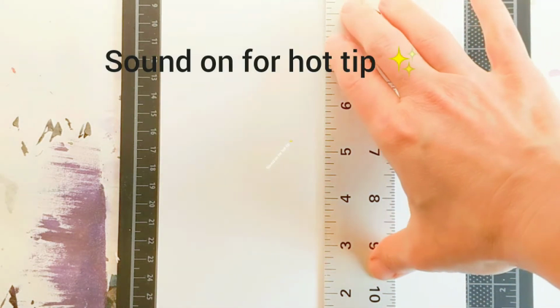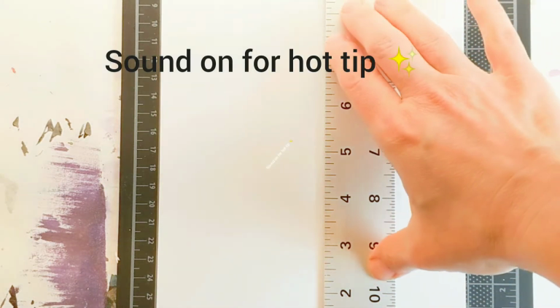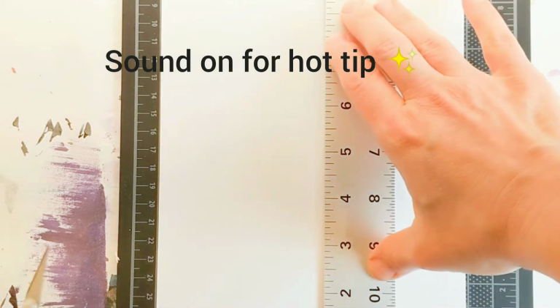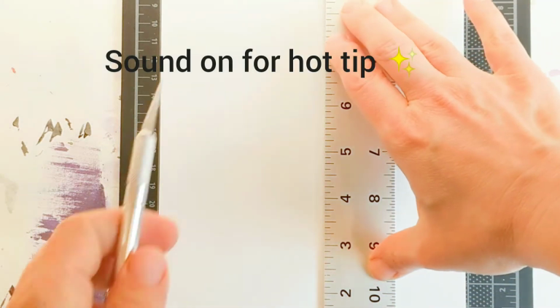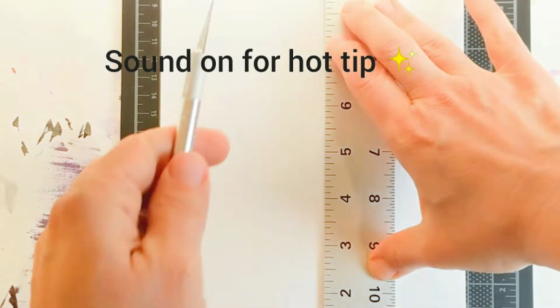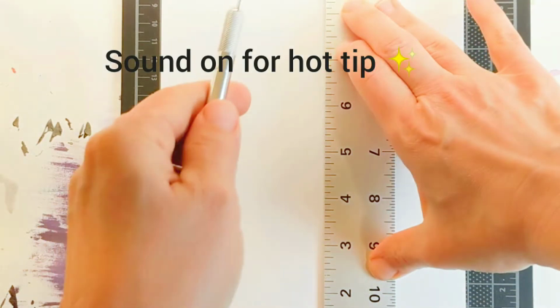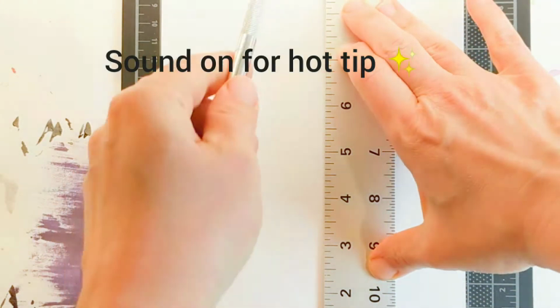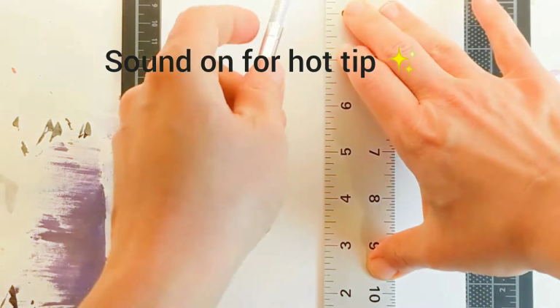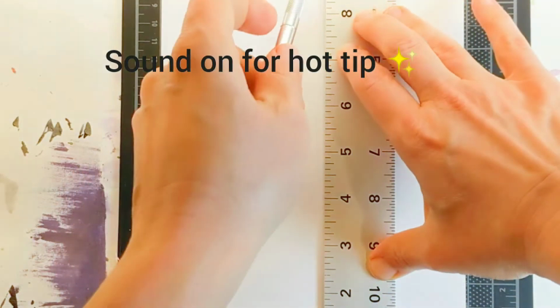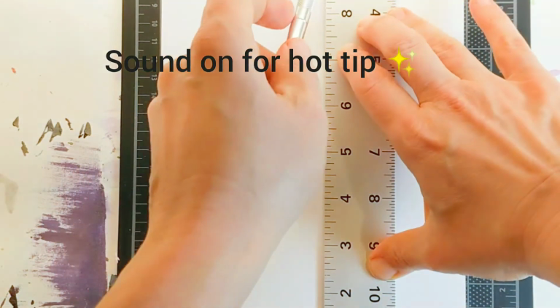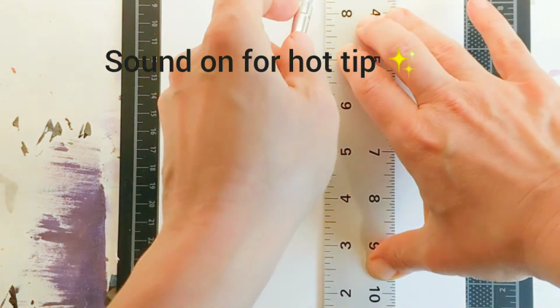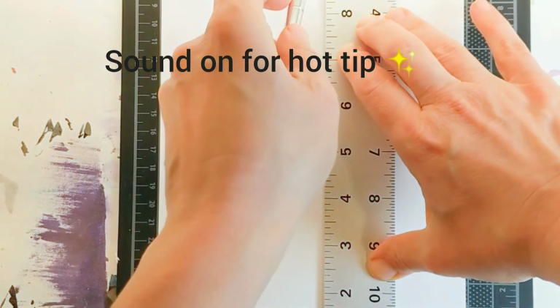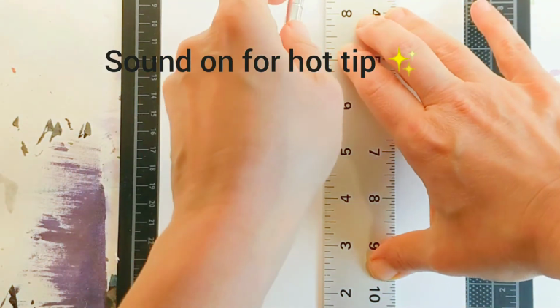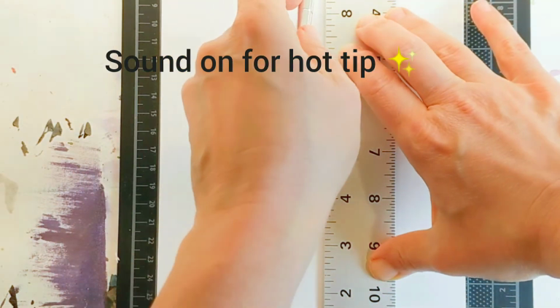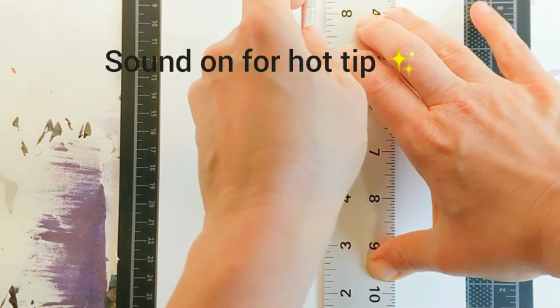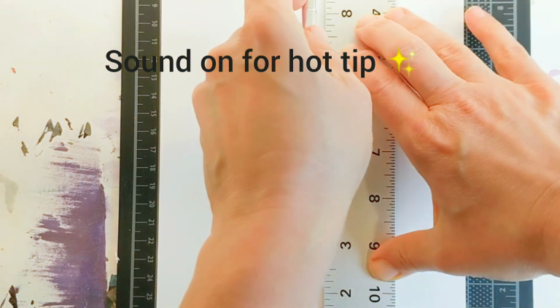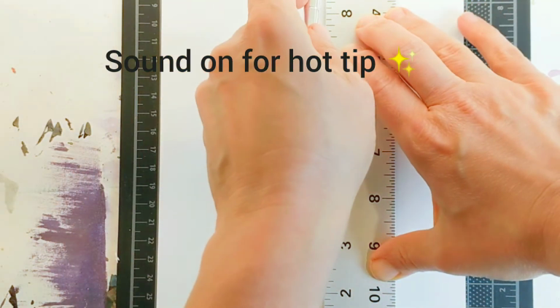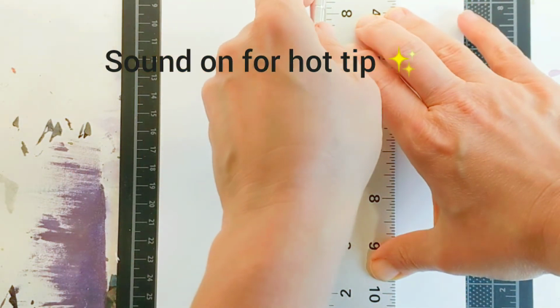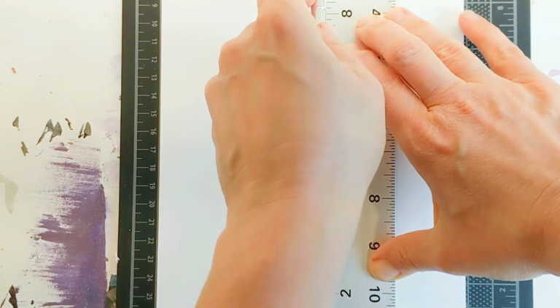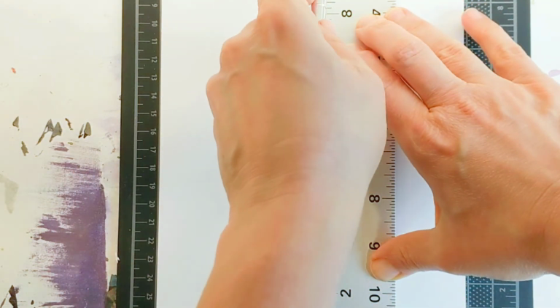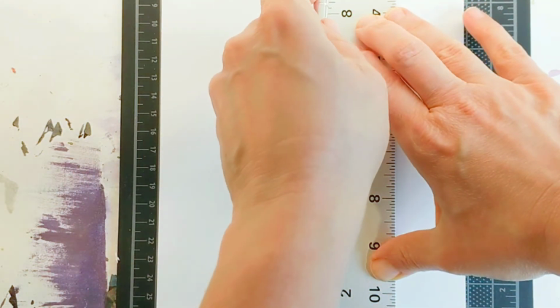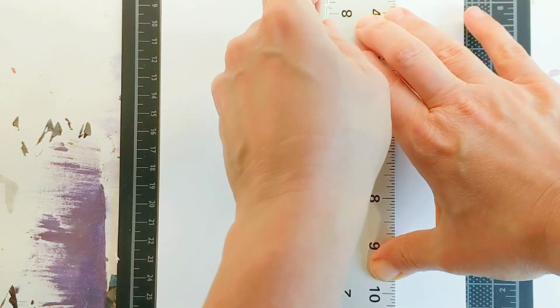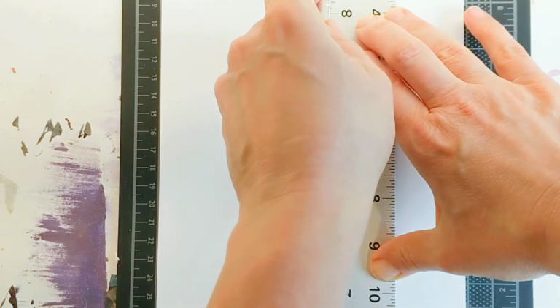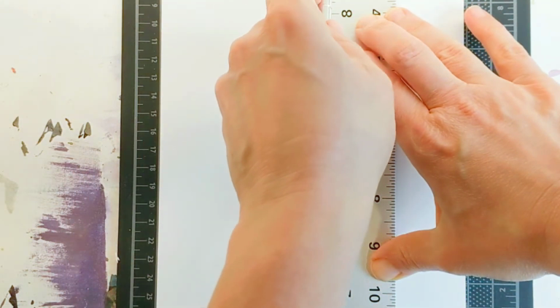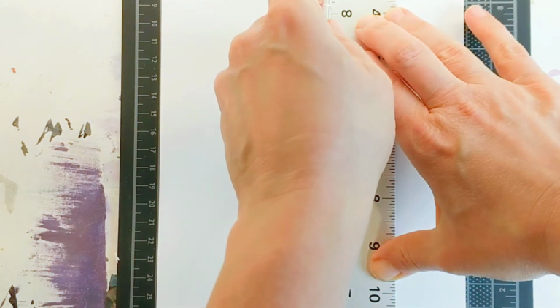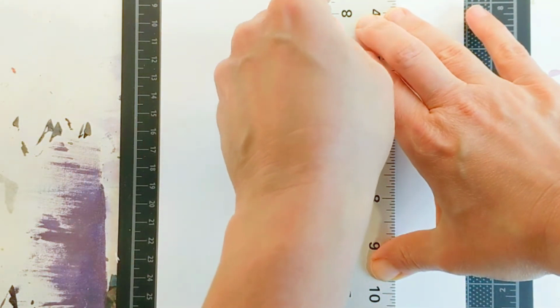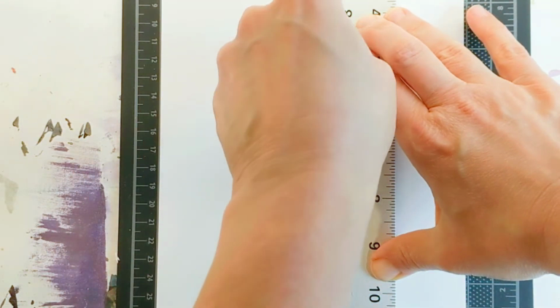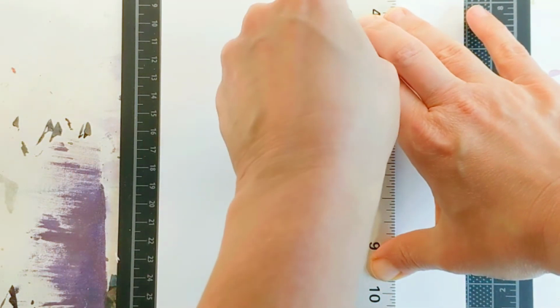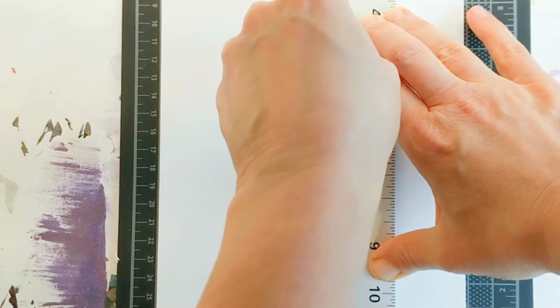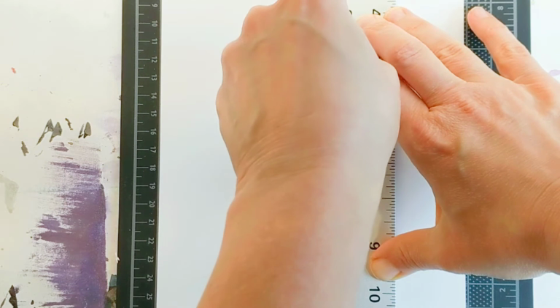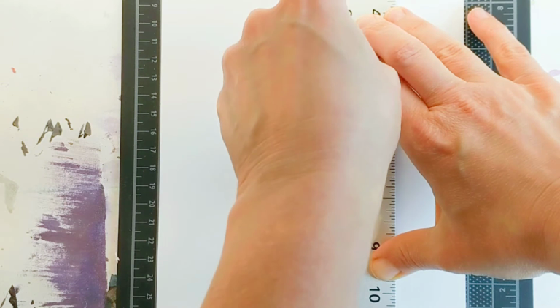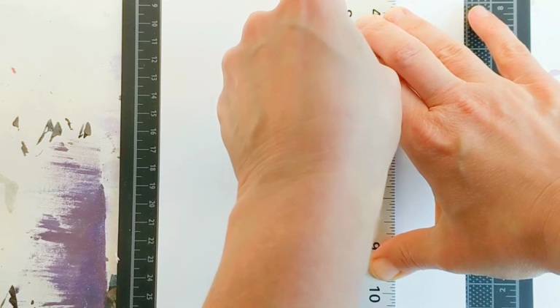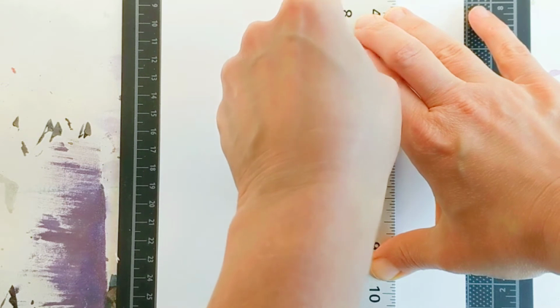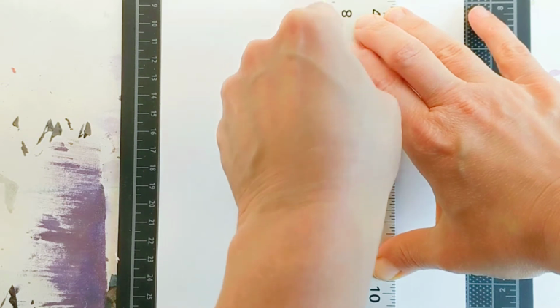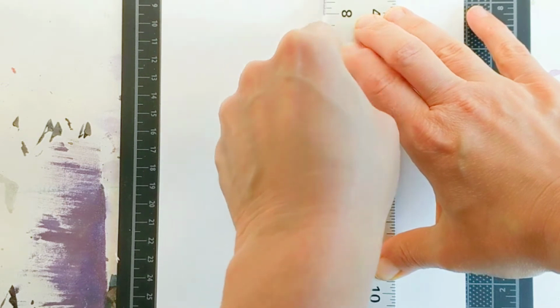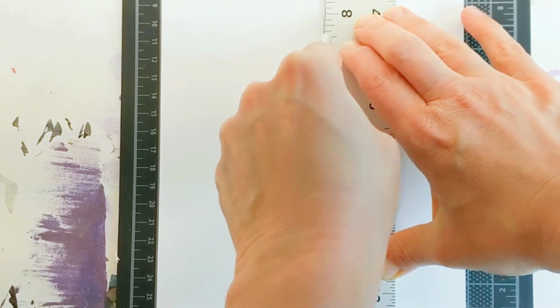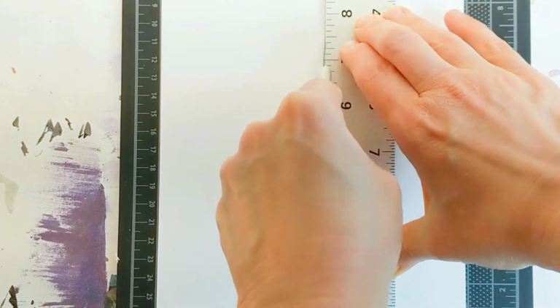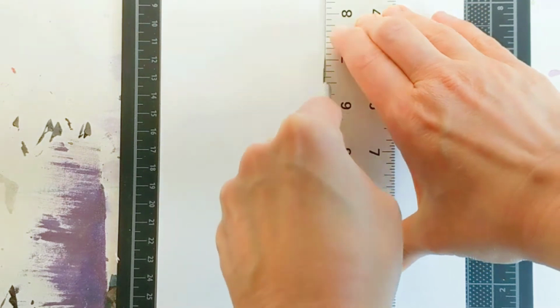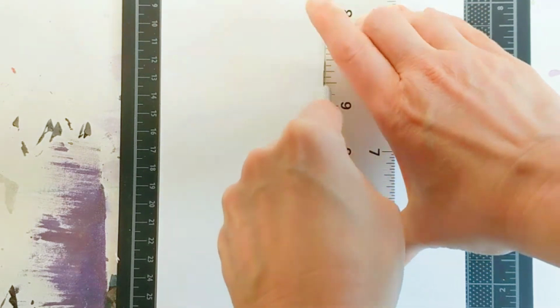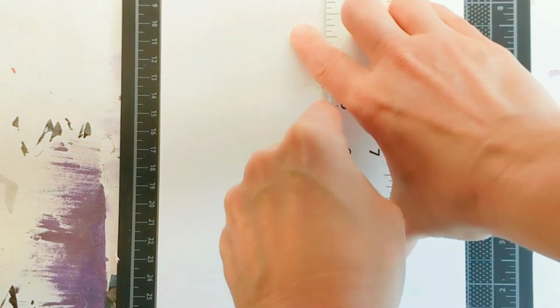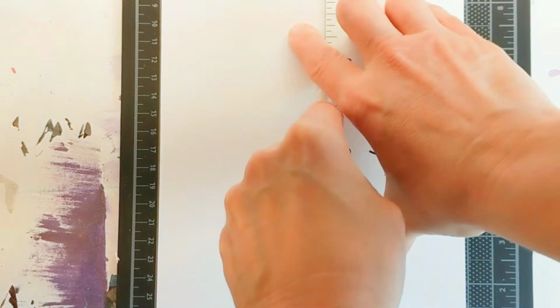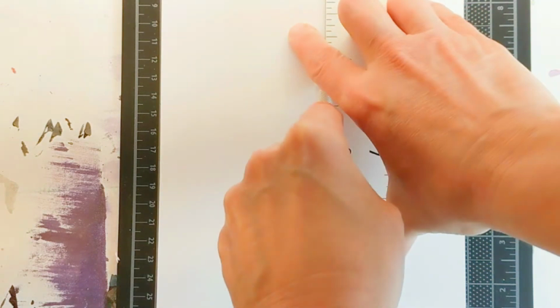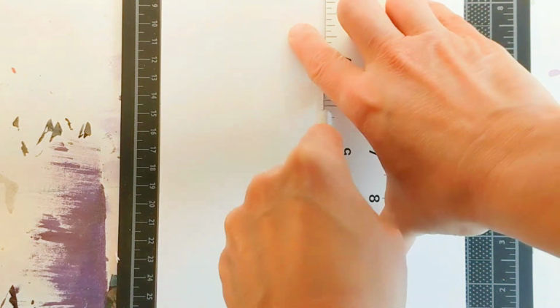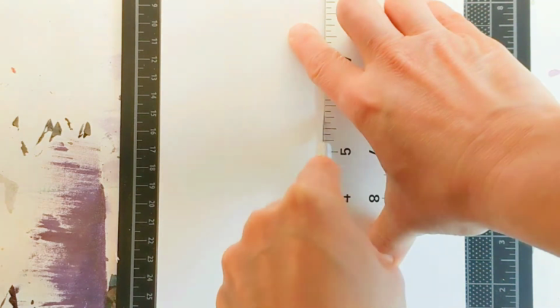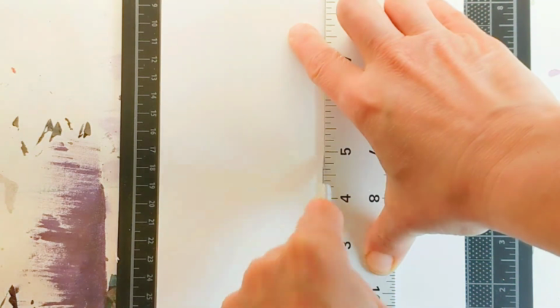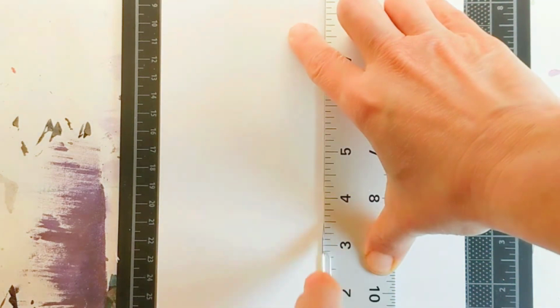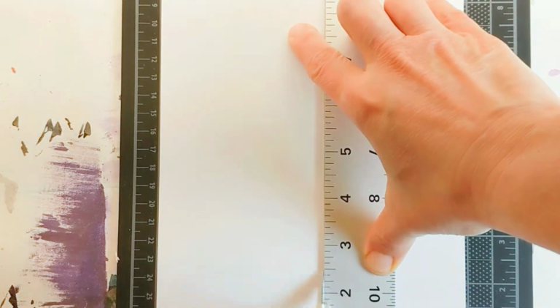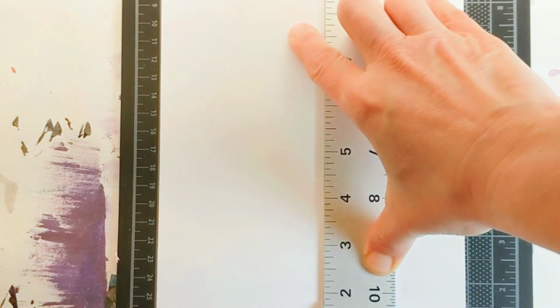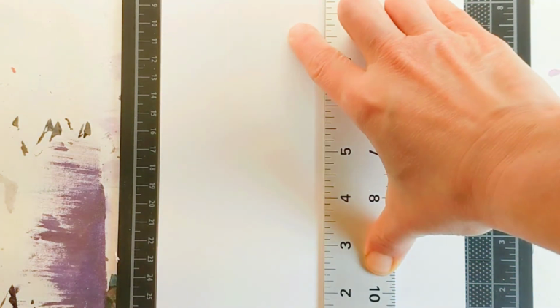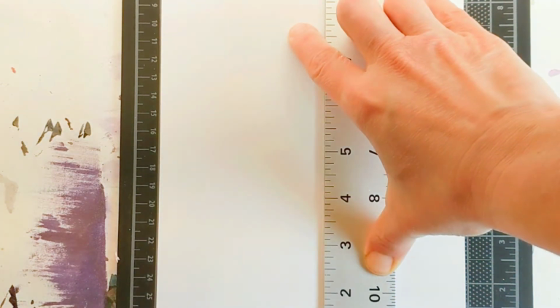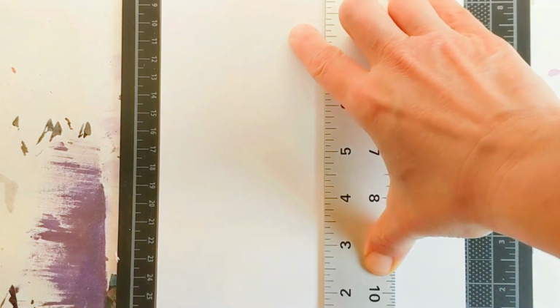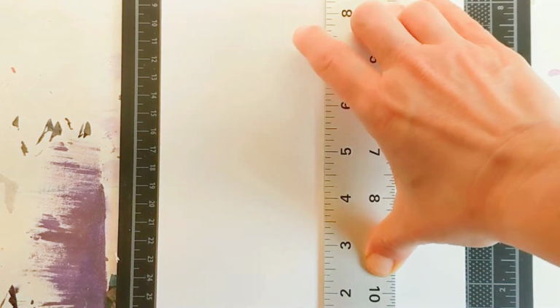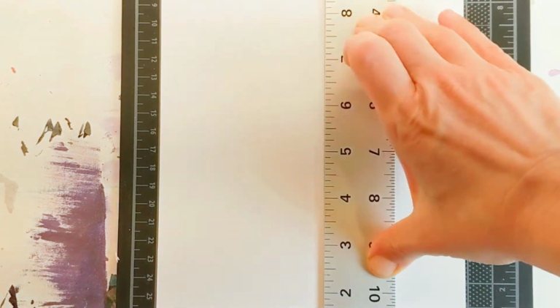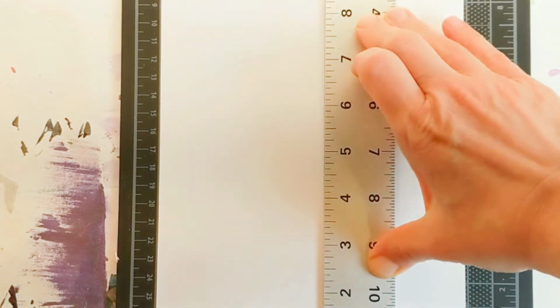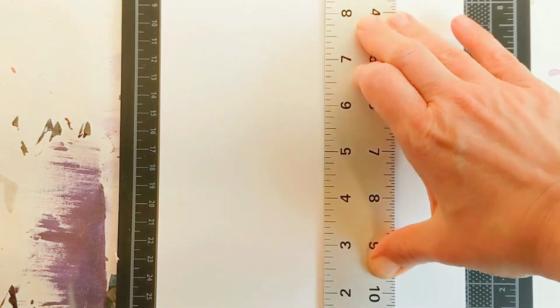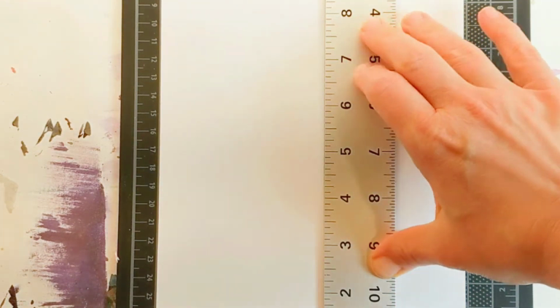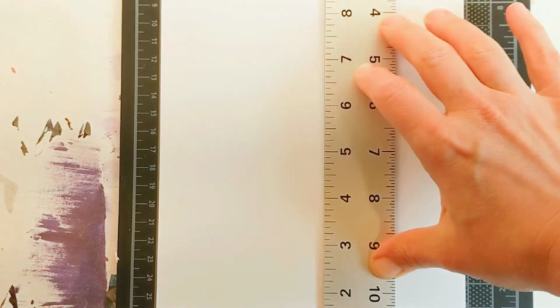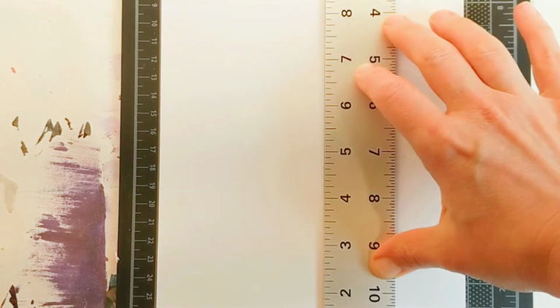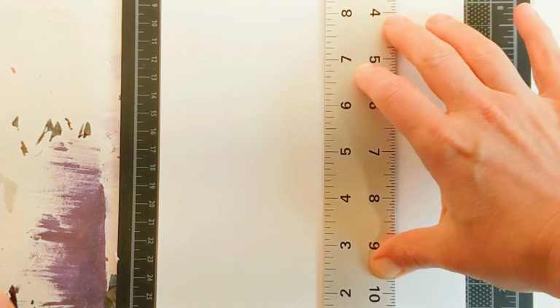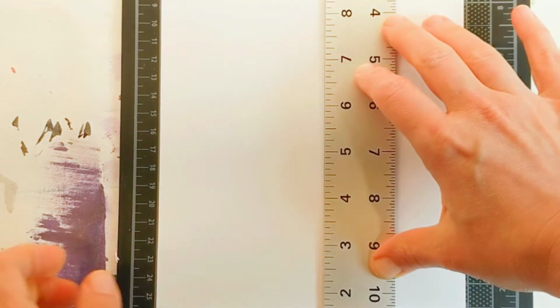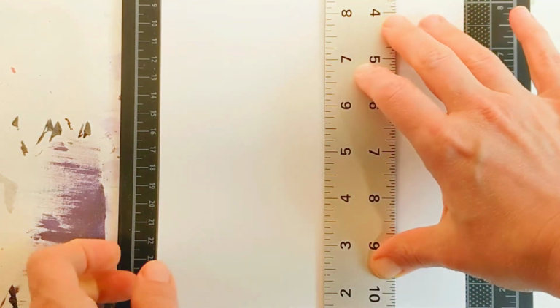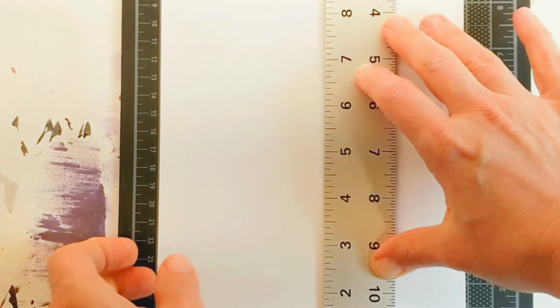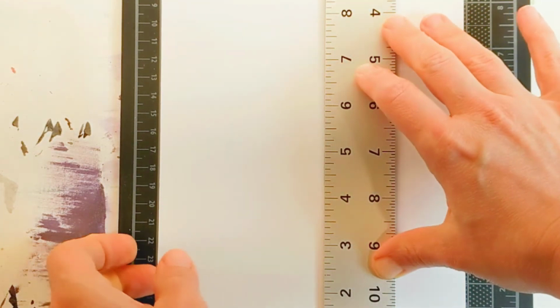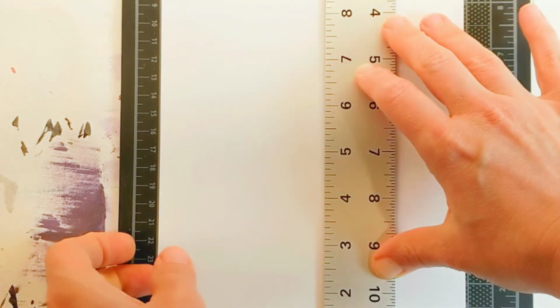When I use a ruler and a blade, I have this little trick I do with my finger after the cutting starts — right there. It holds it in place.